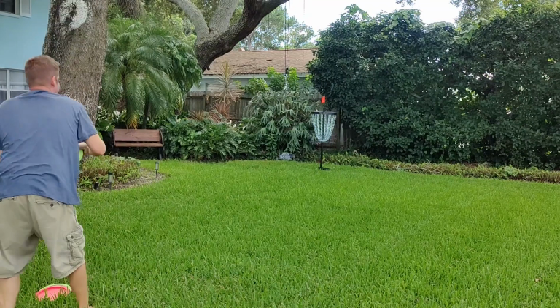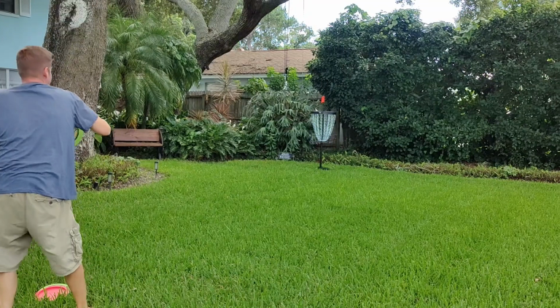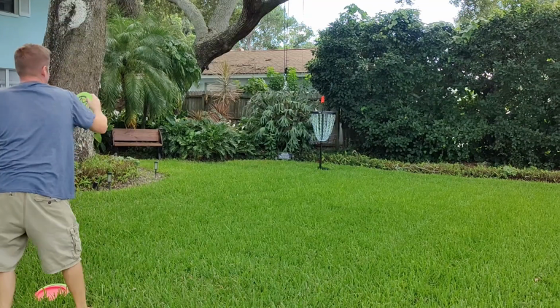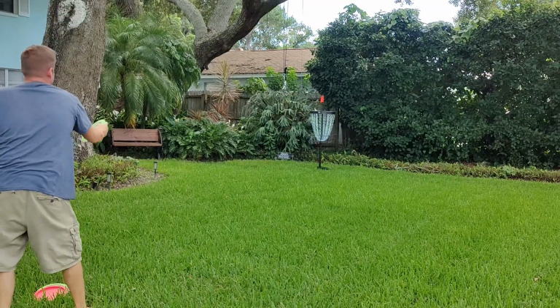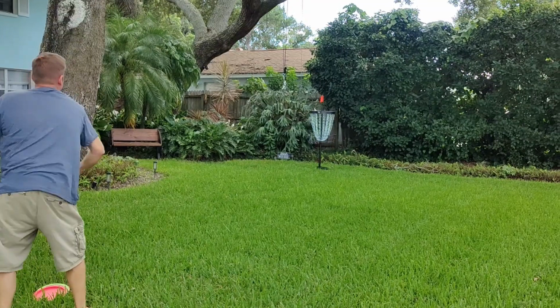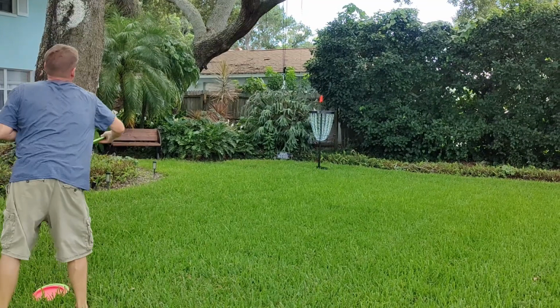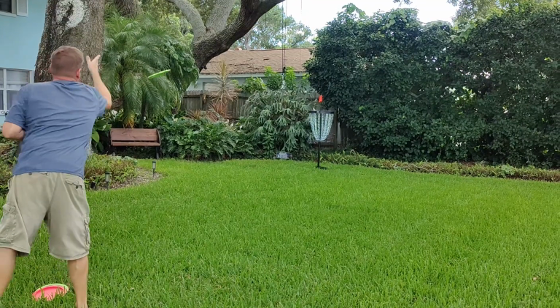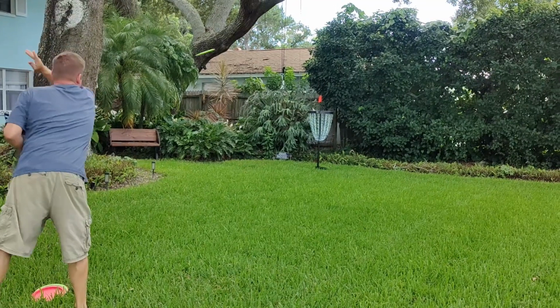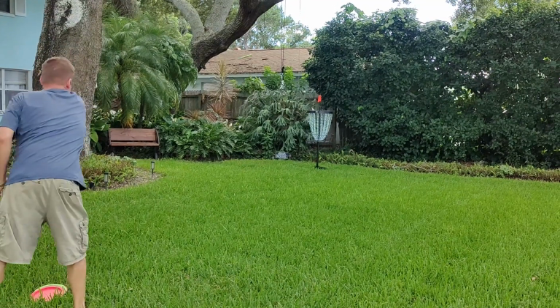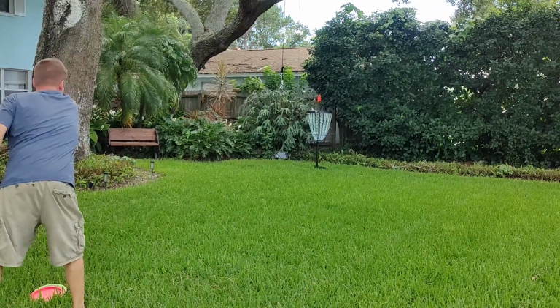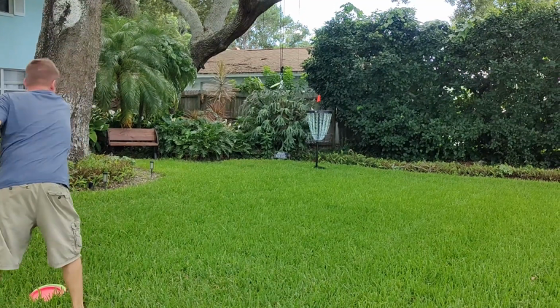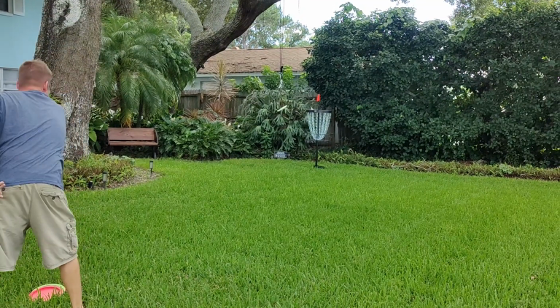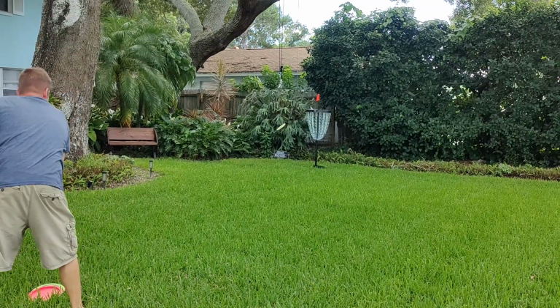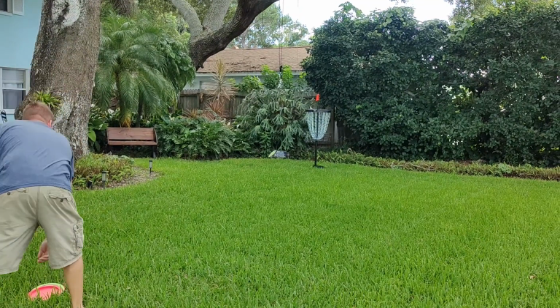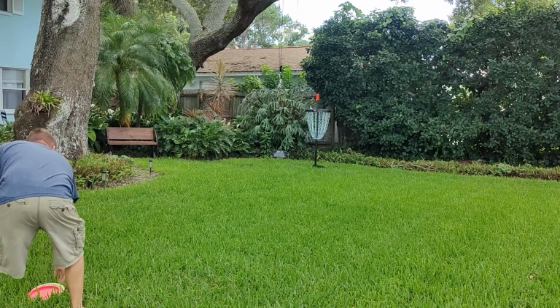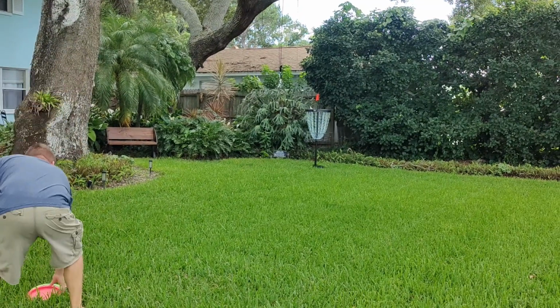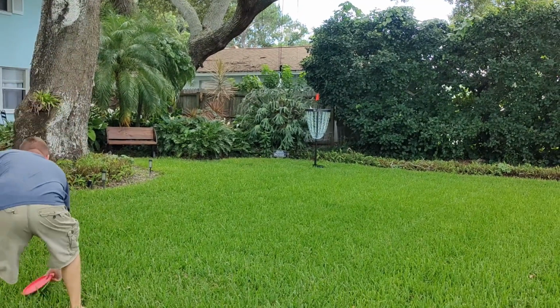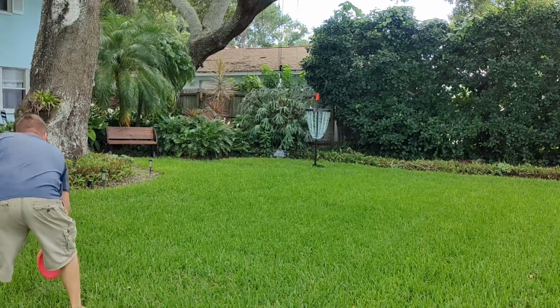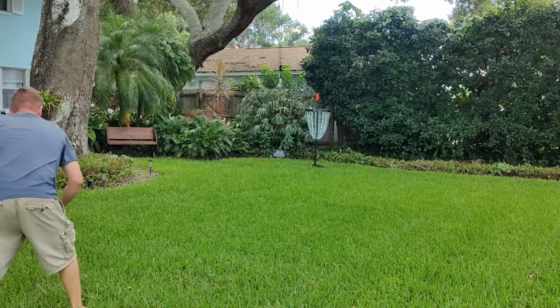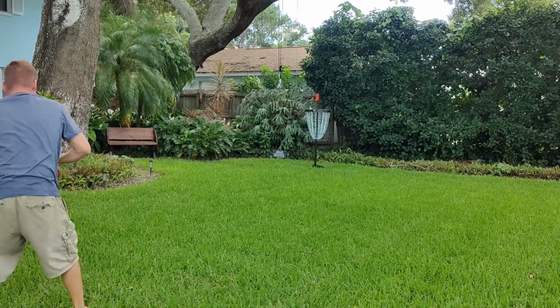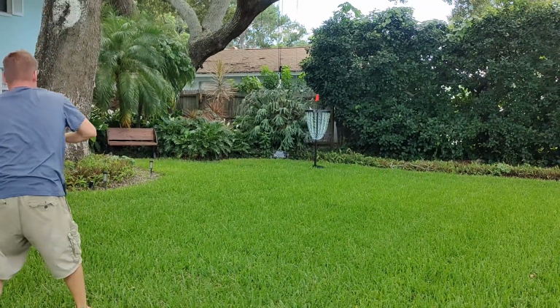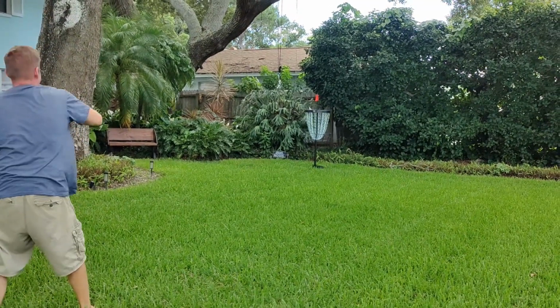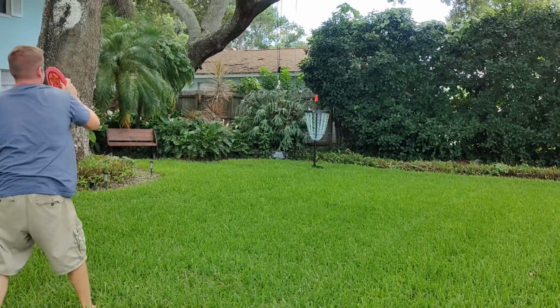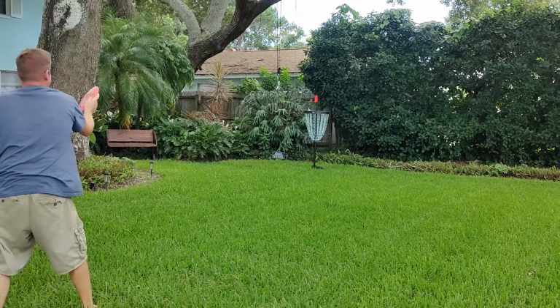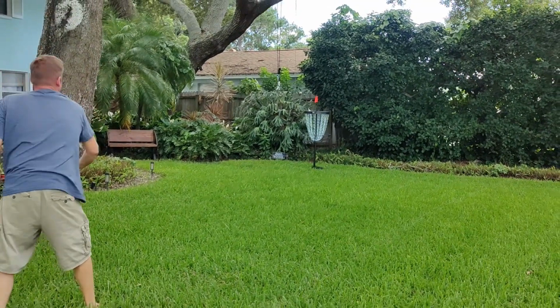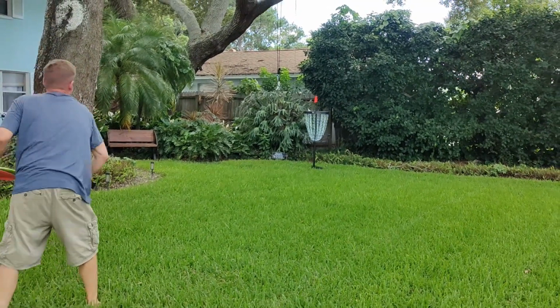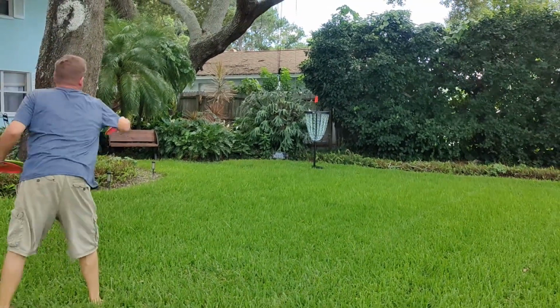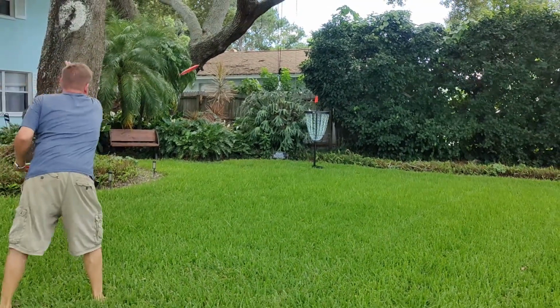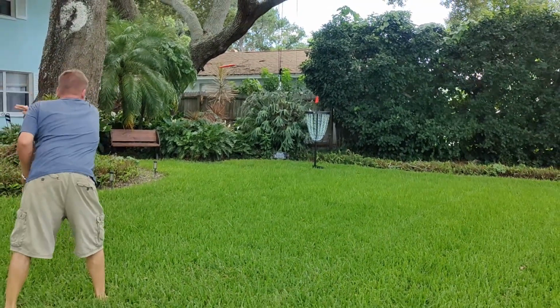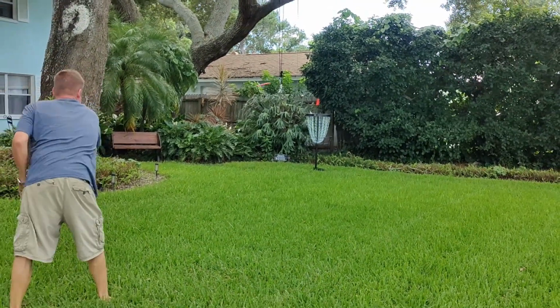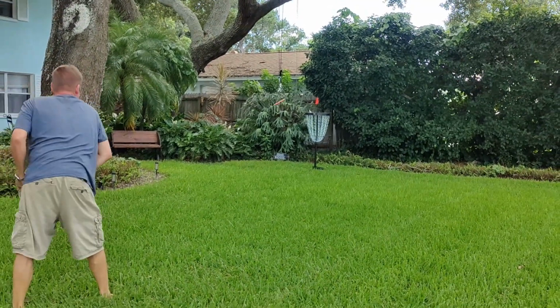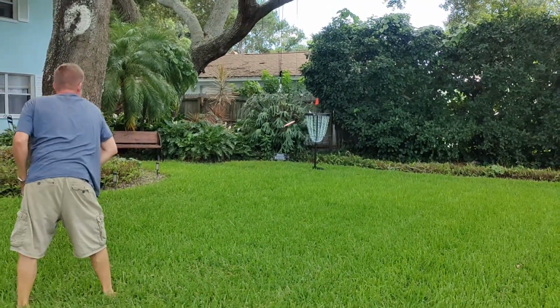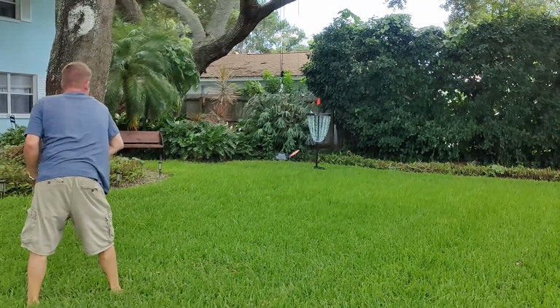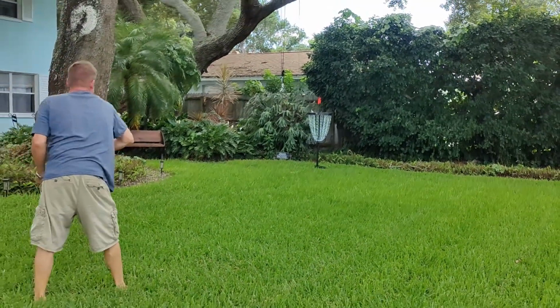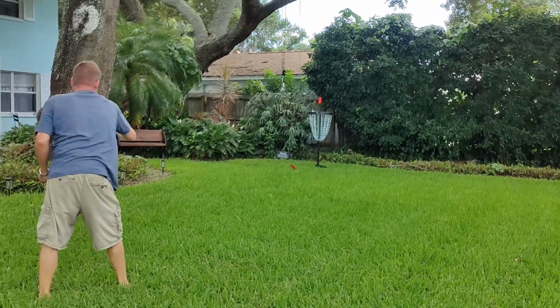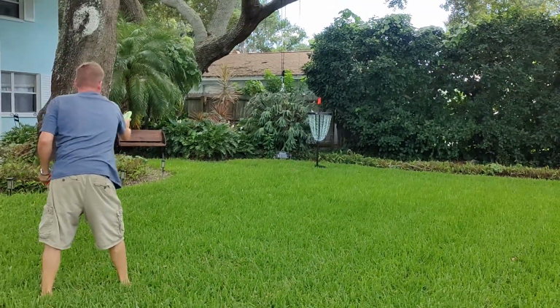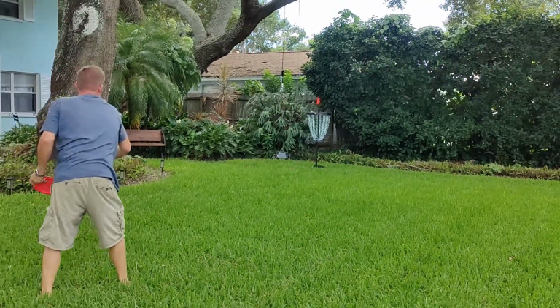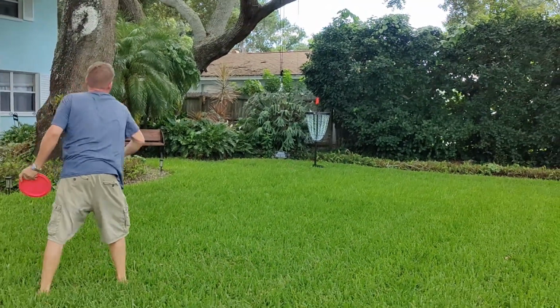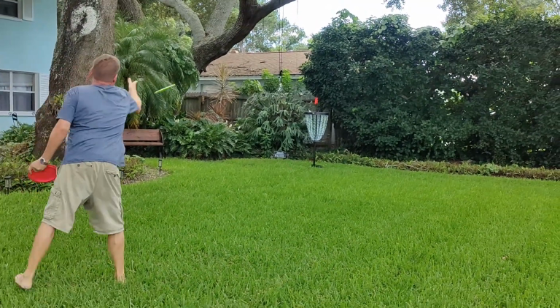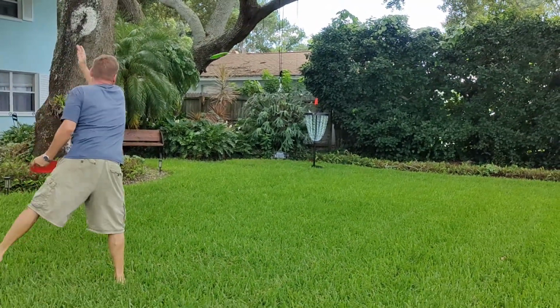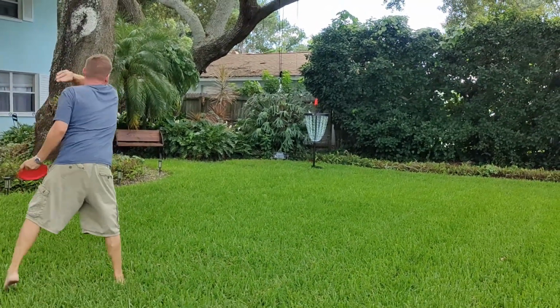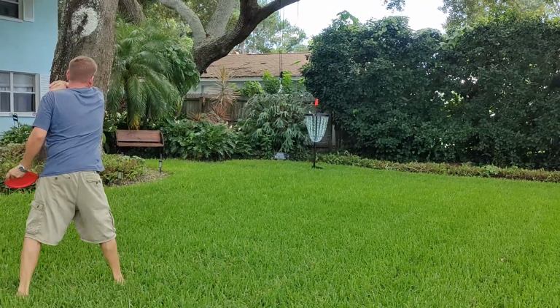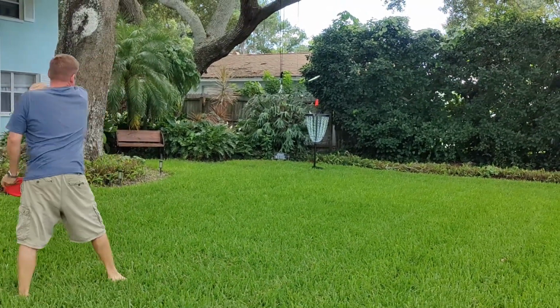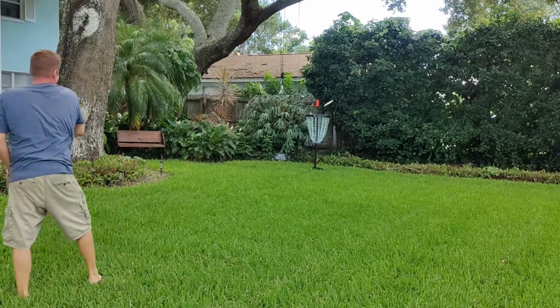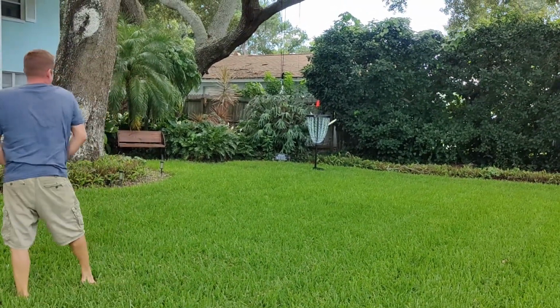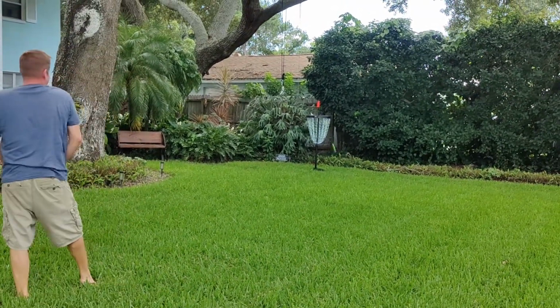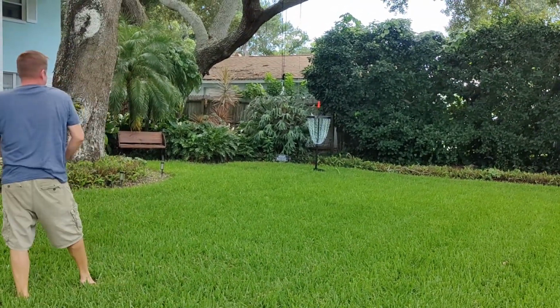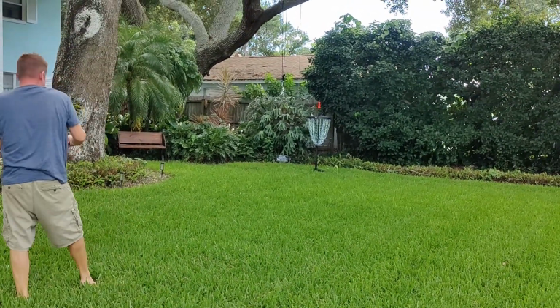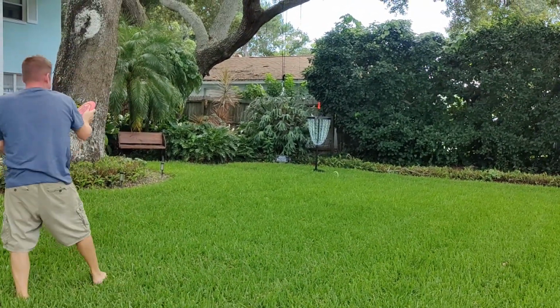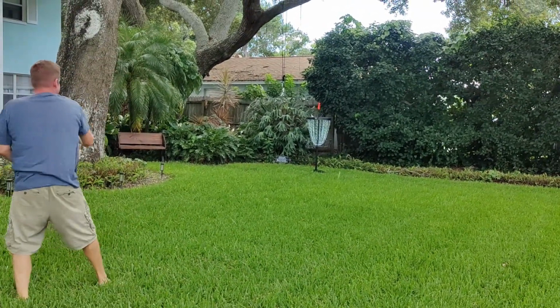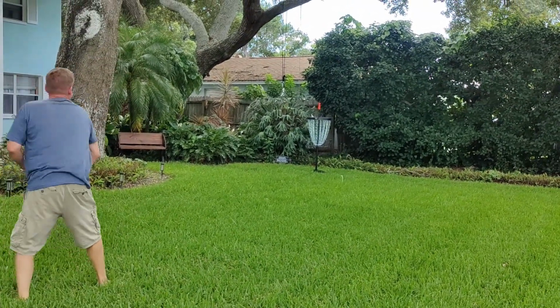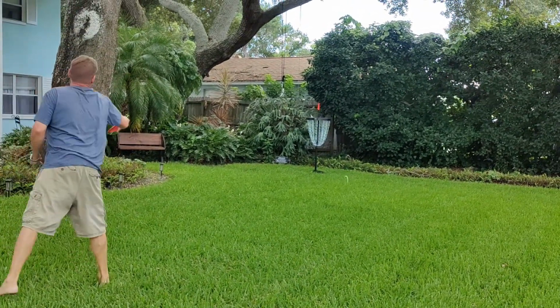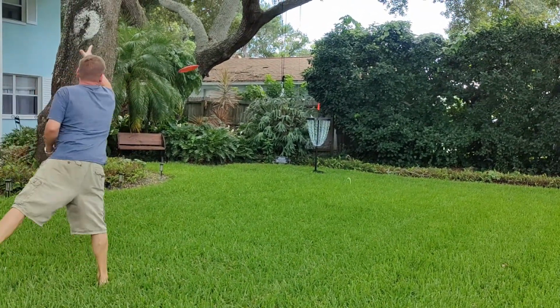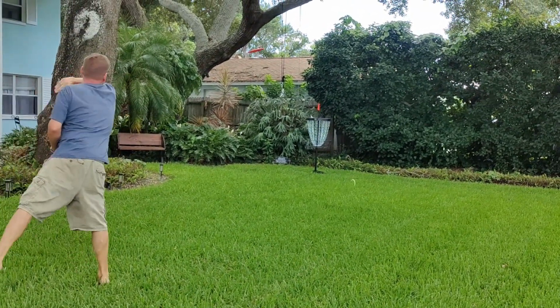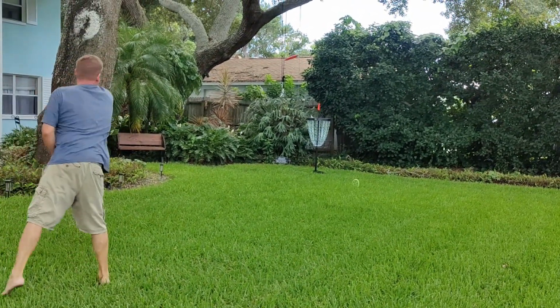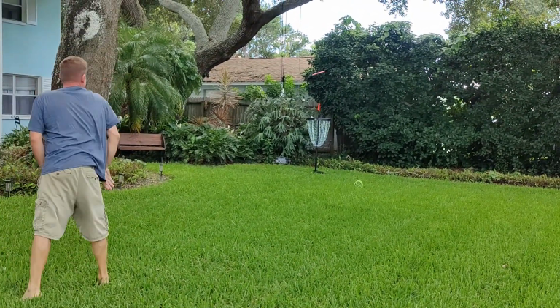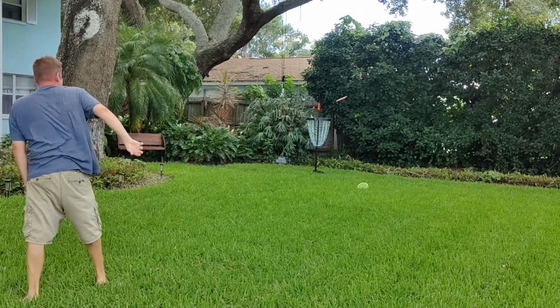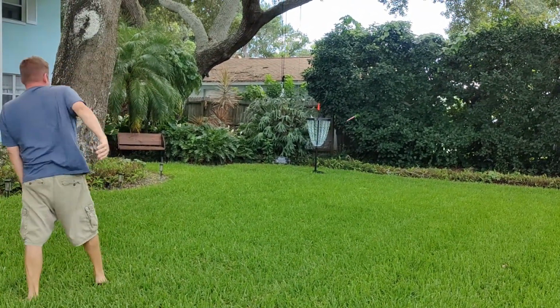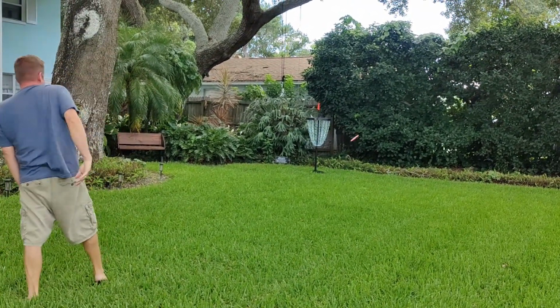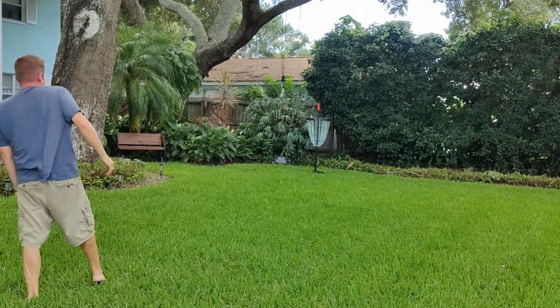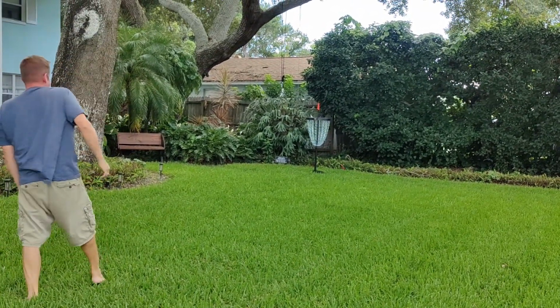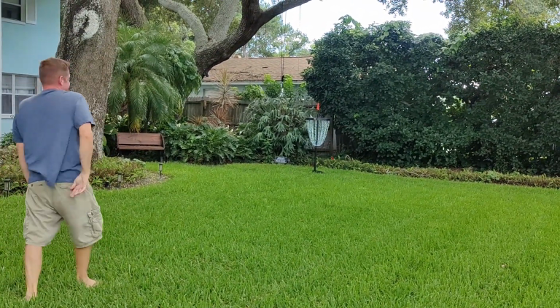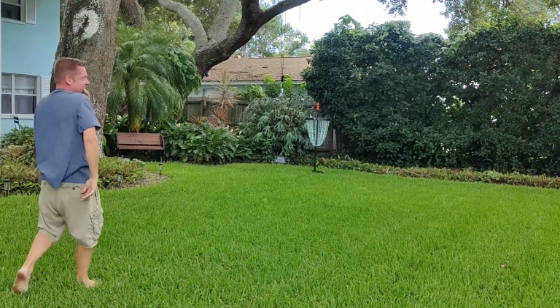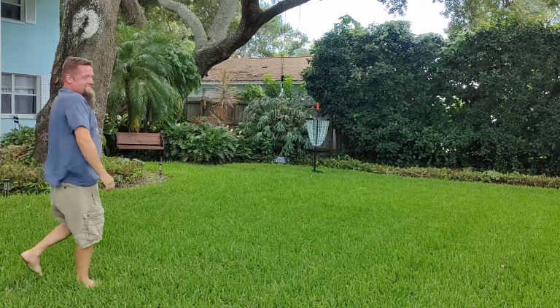Also, just so you know, it's not super light but it's also not super heavy. One person can move this around and one person can put it together.